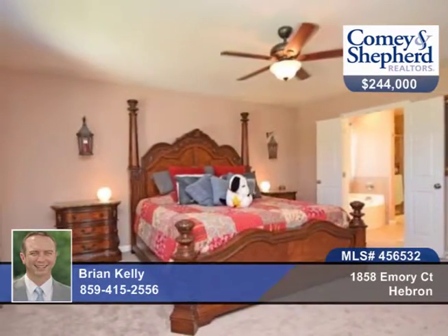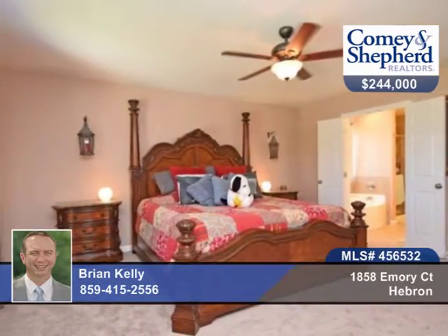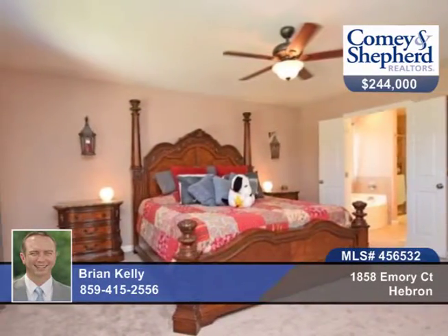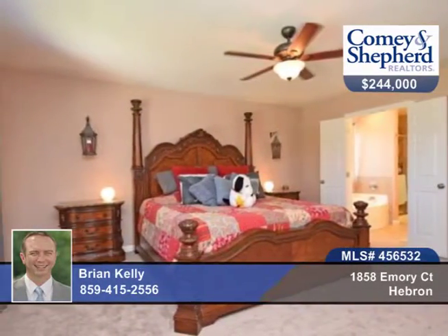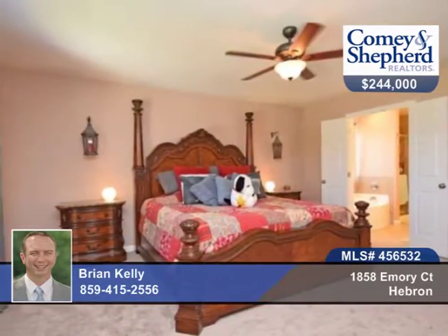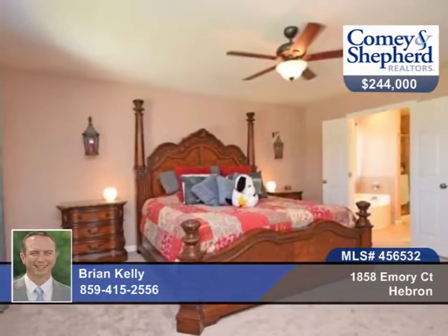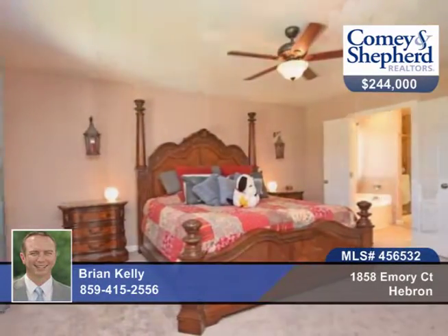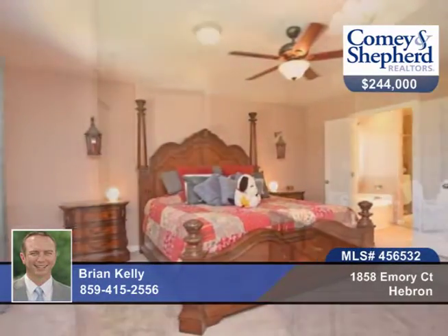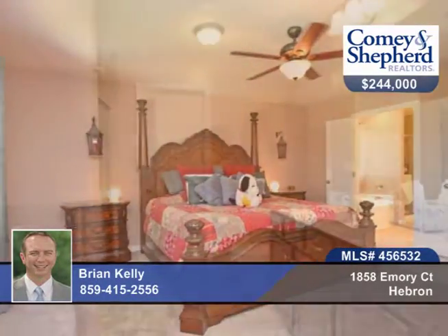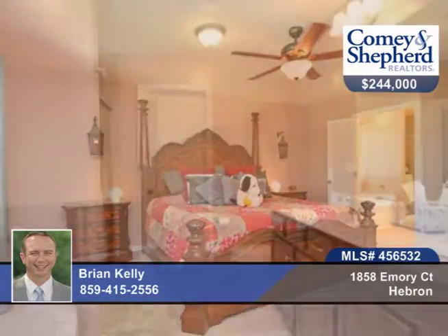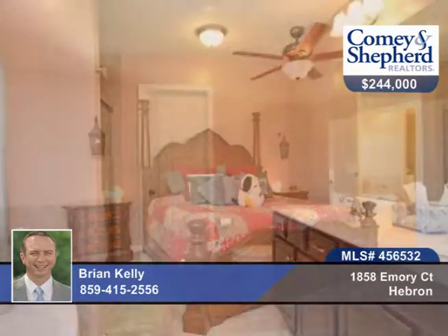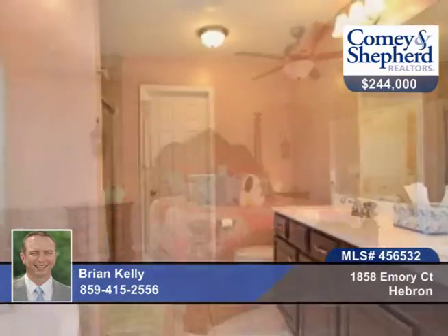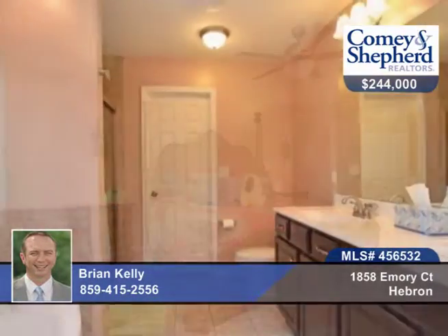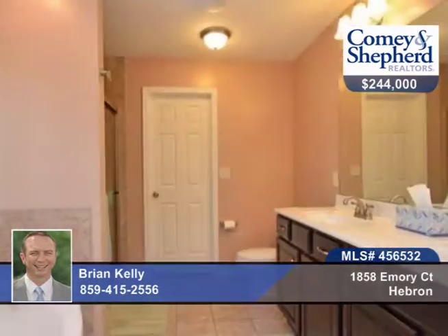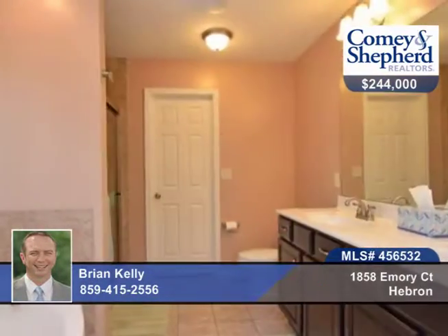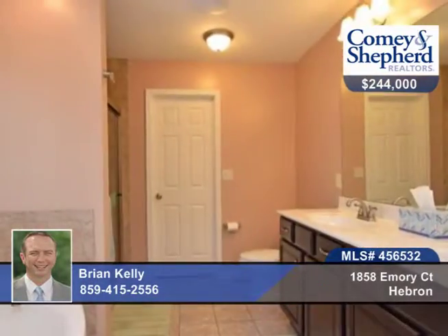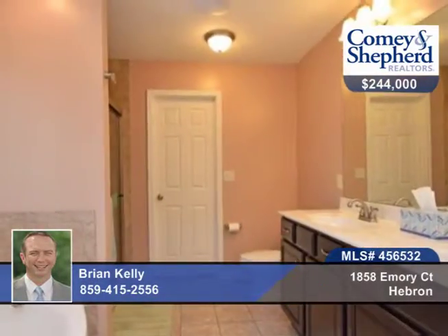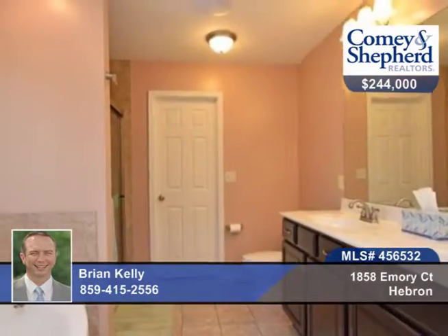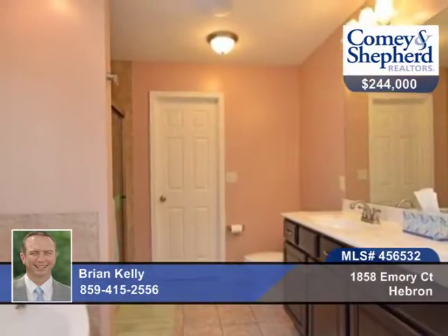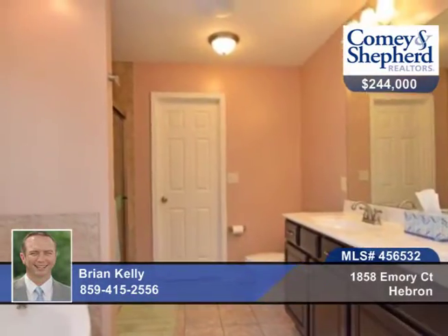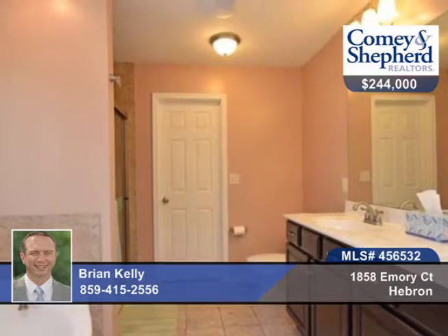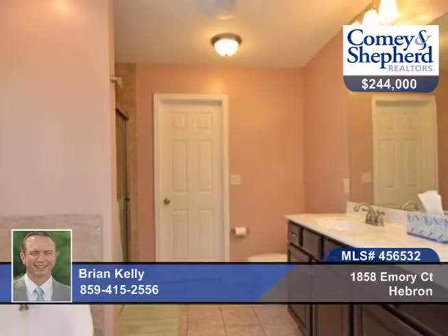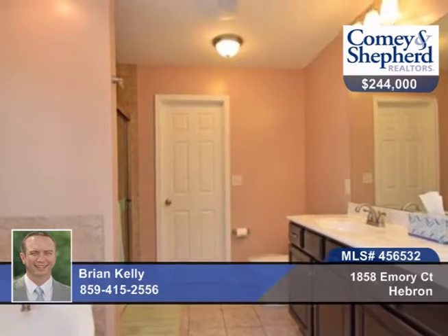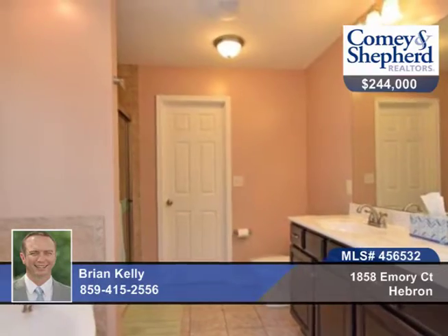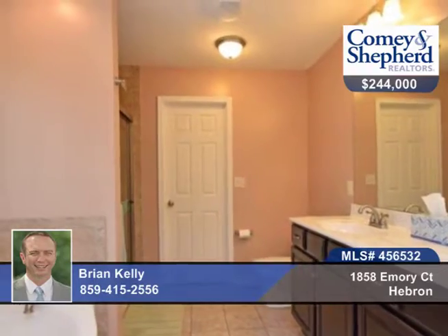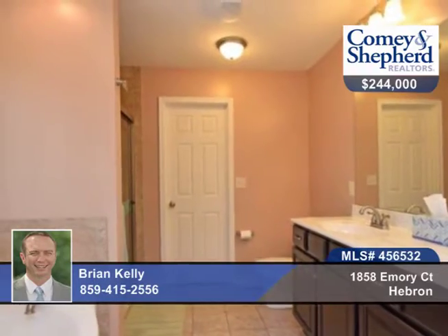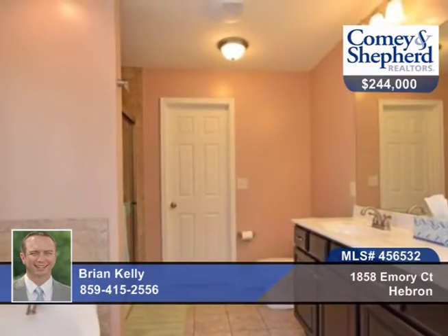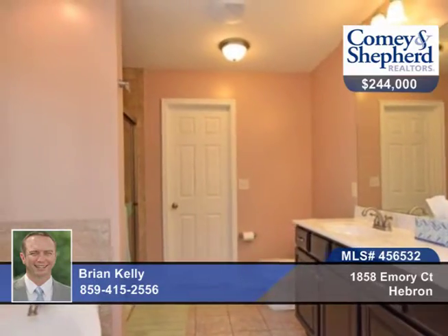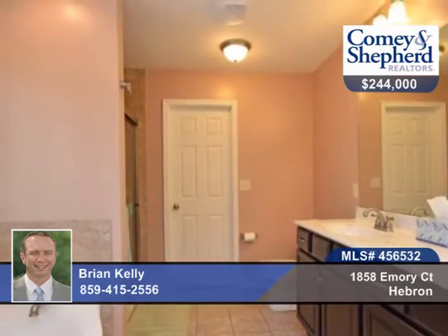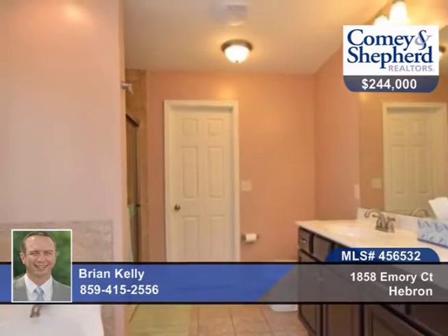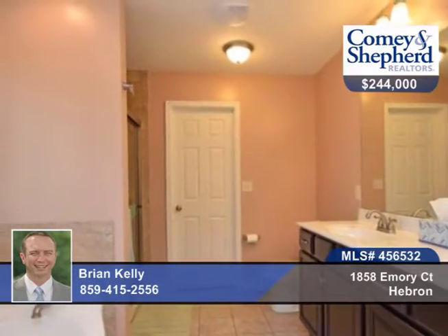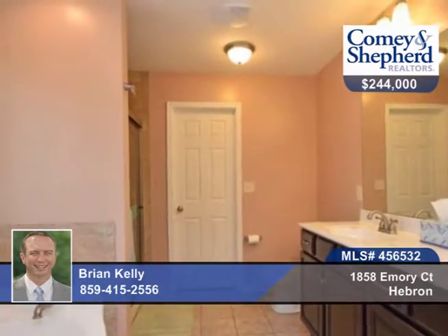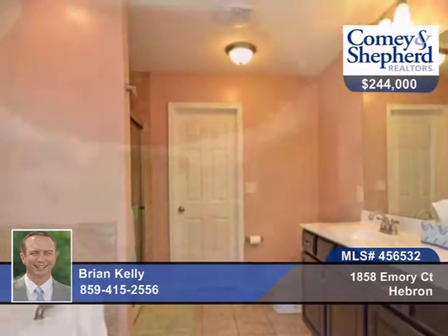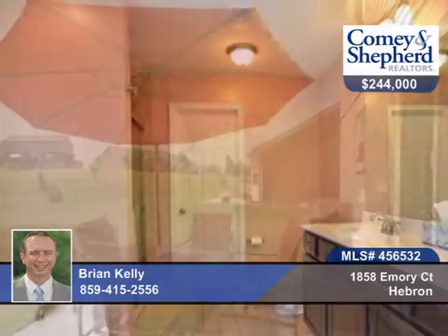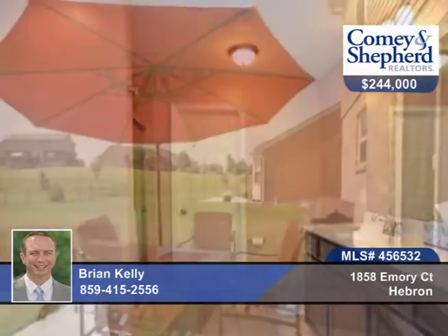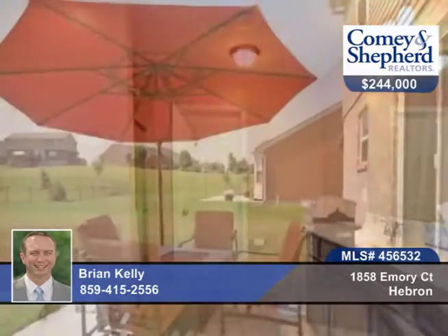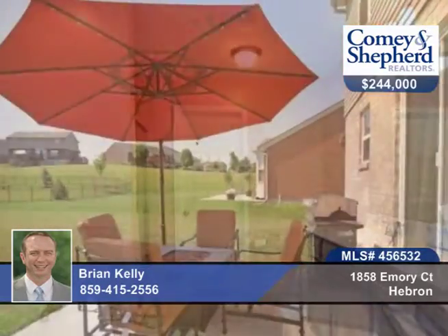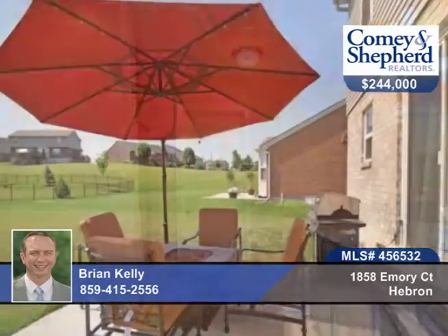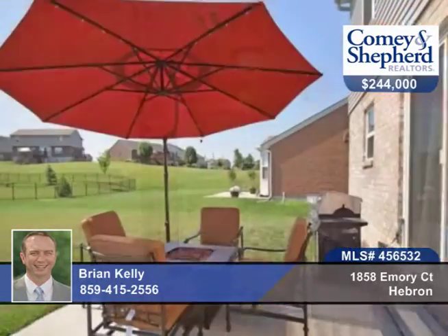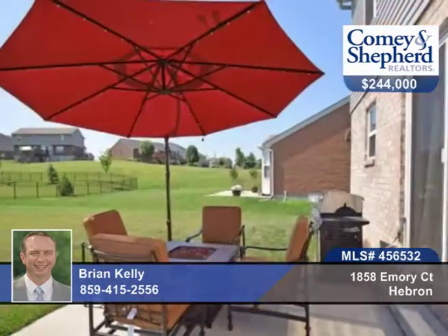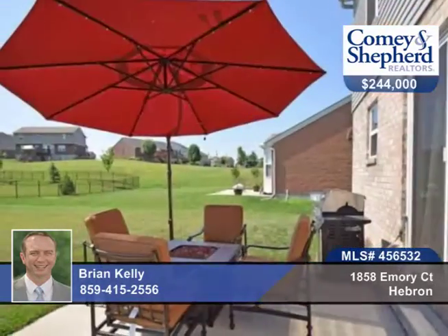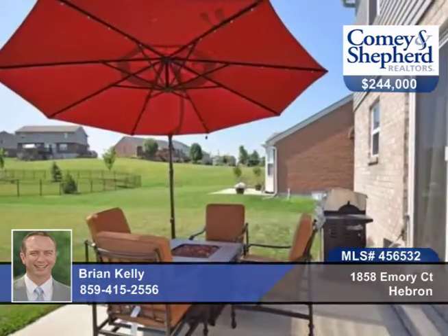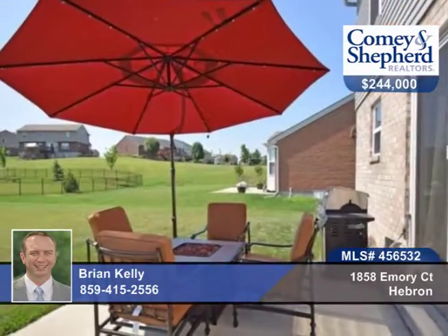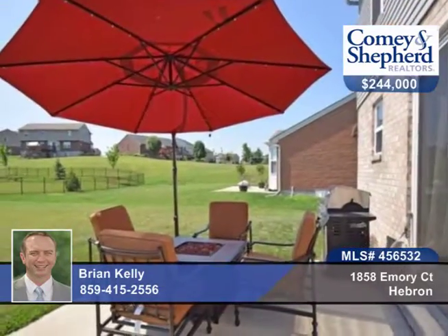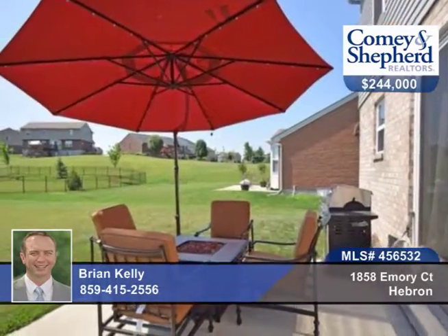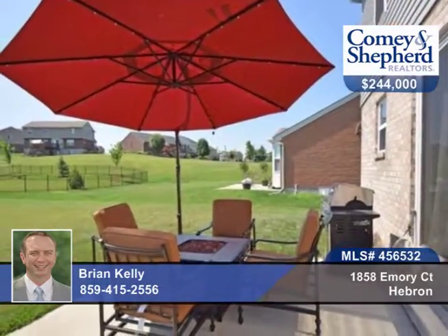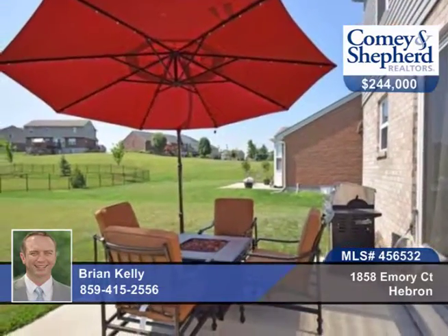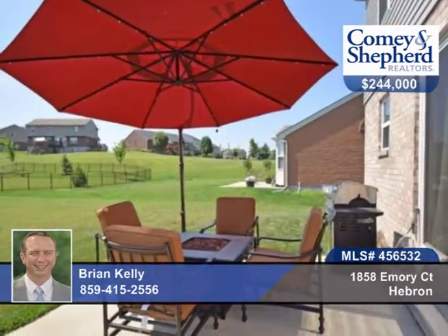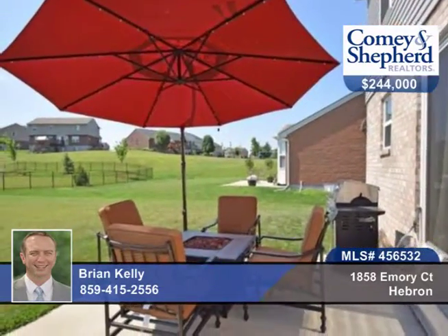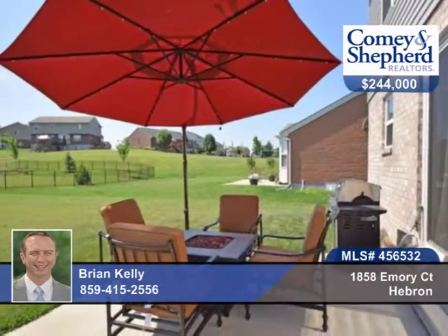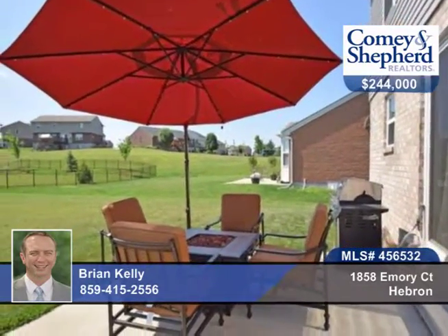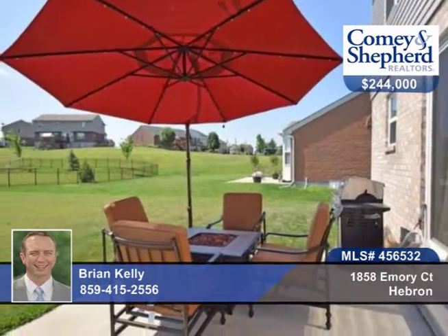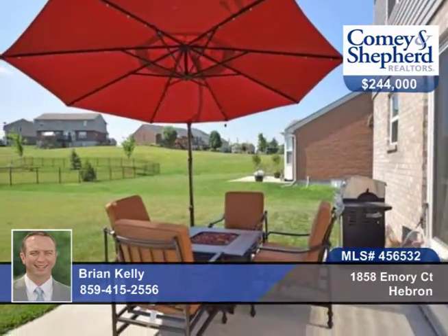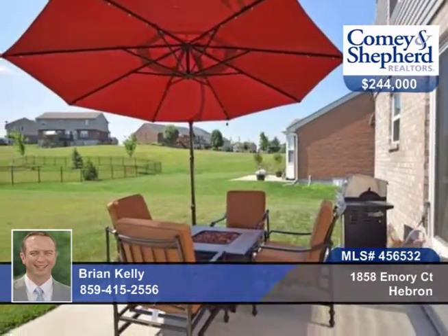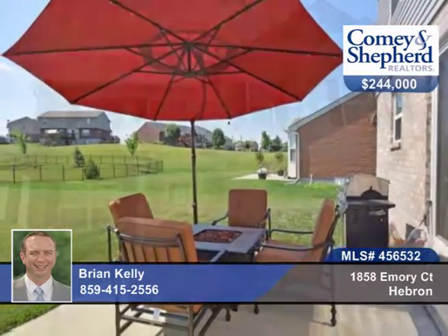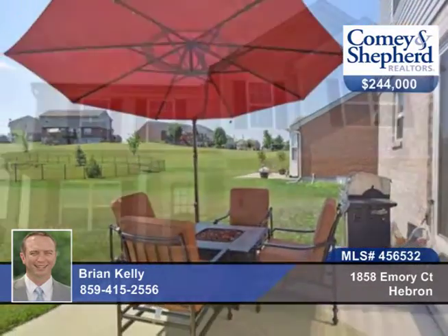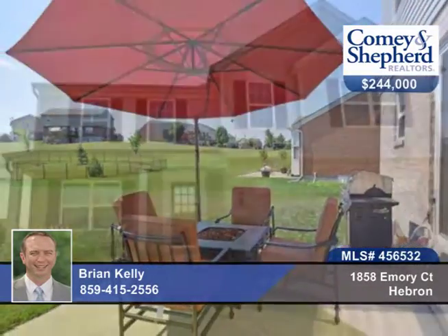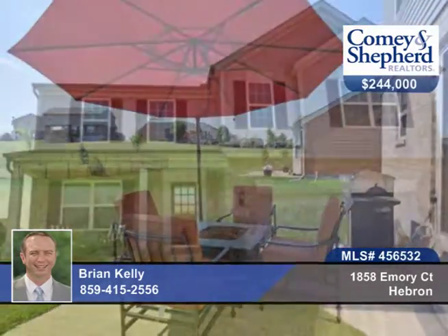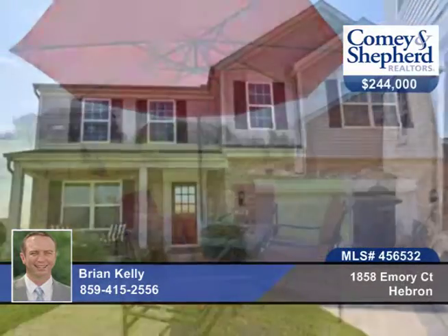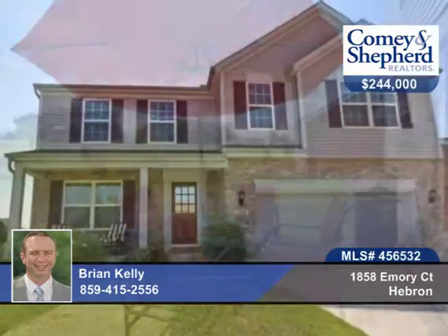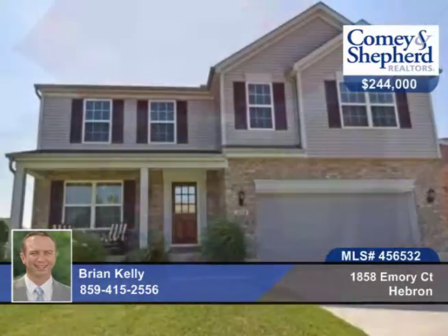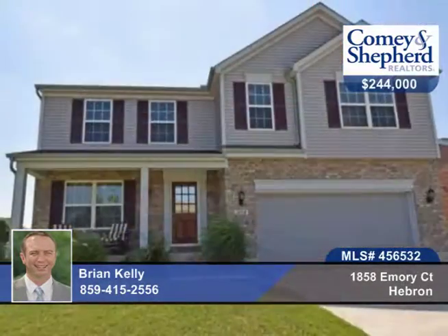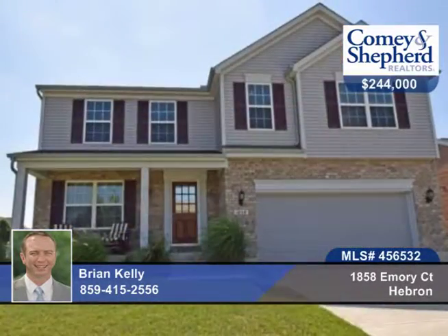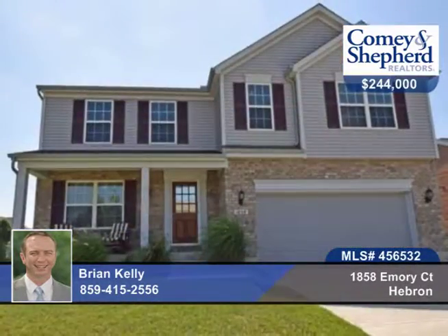All of this in a pool community. There's an extra wide driveway for extra parking as well. Call today for your tour with Brian.